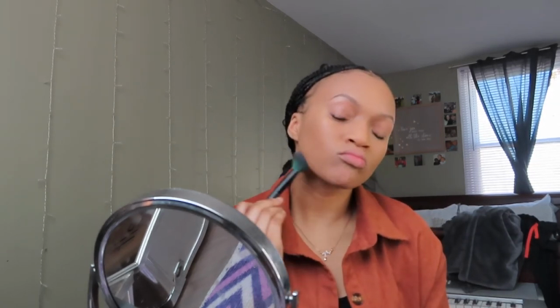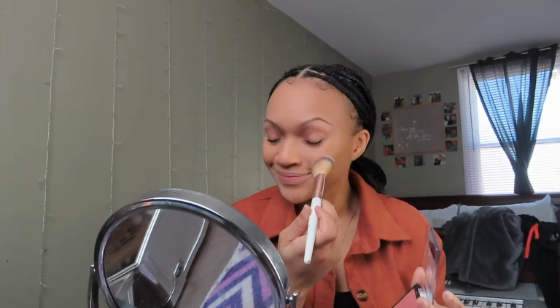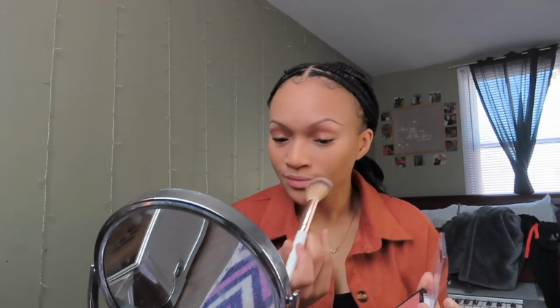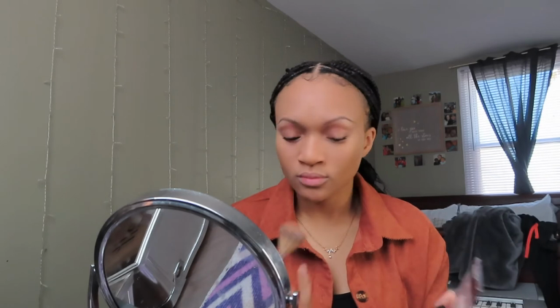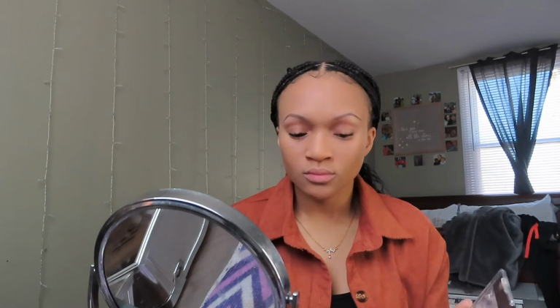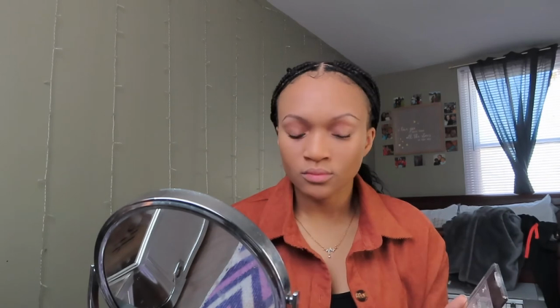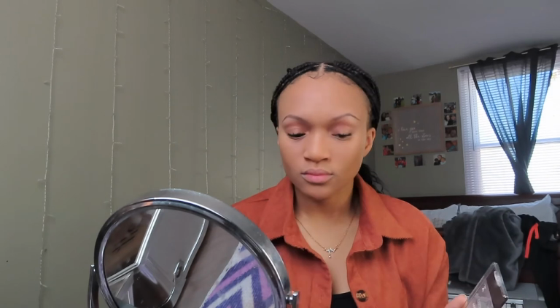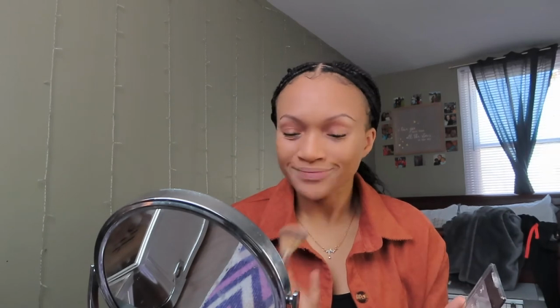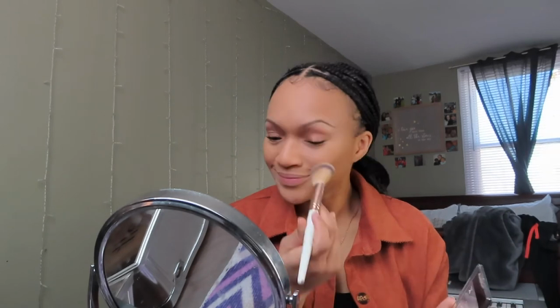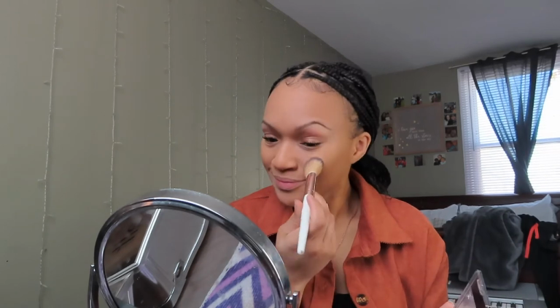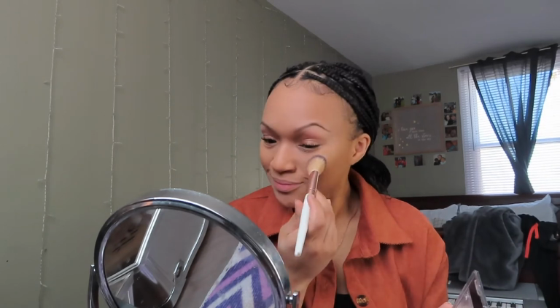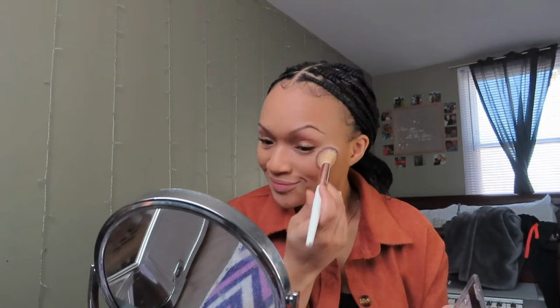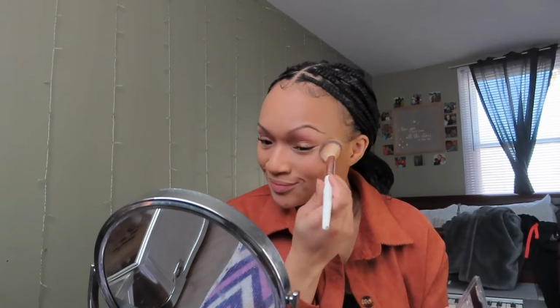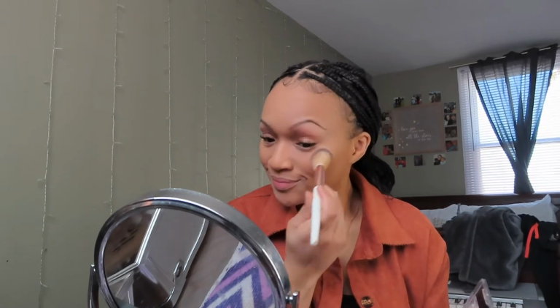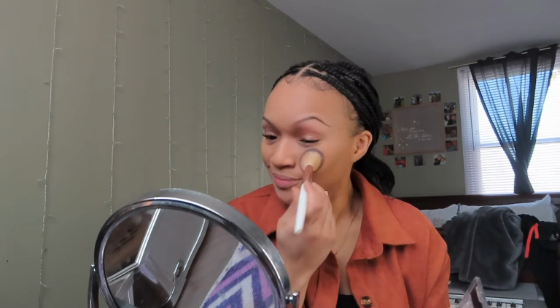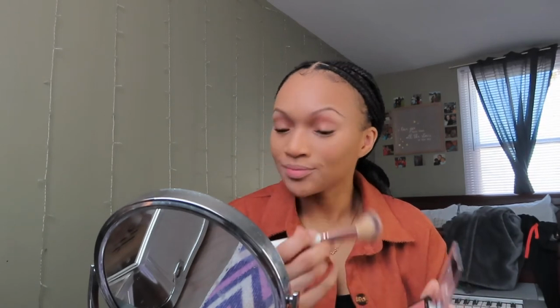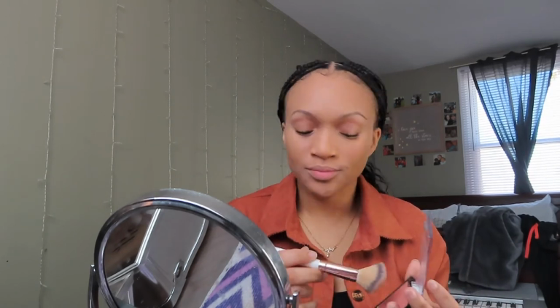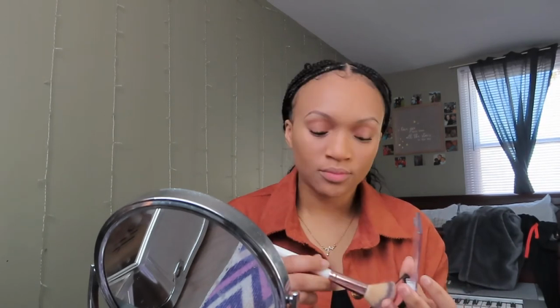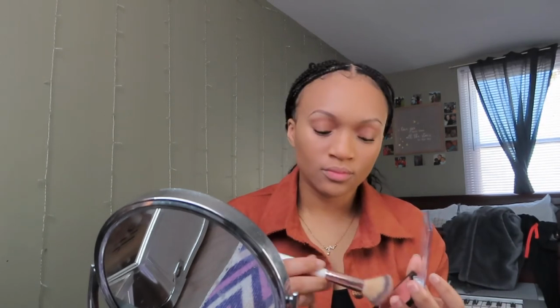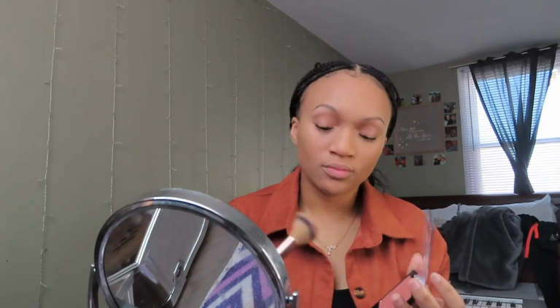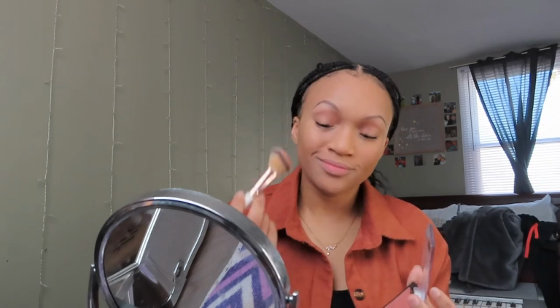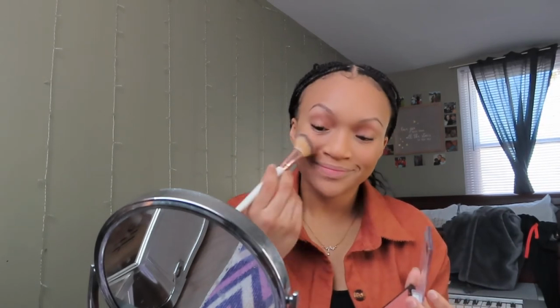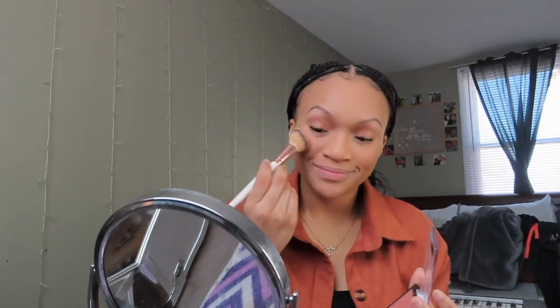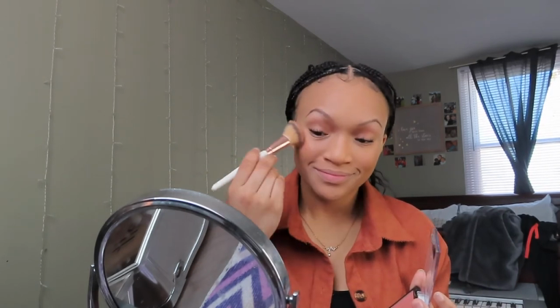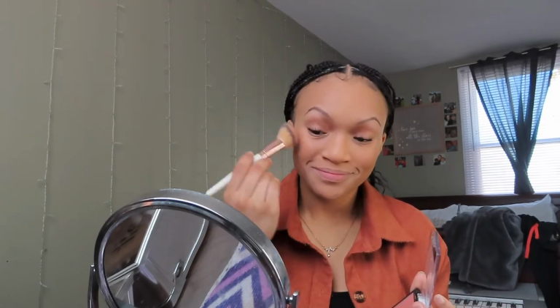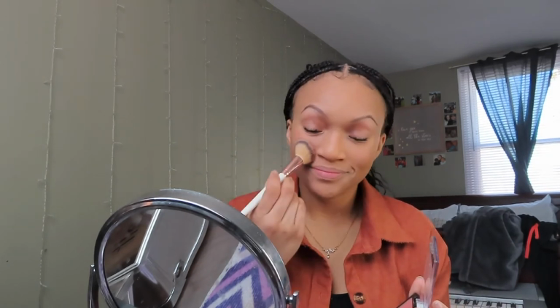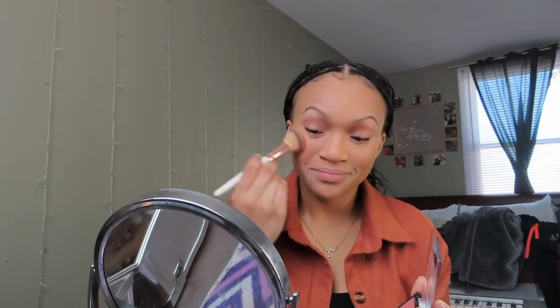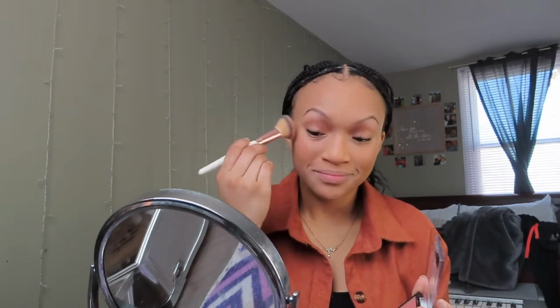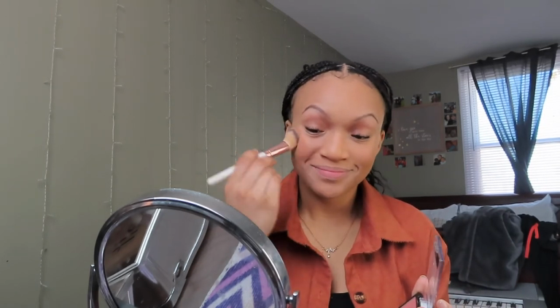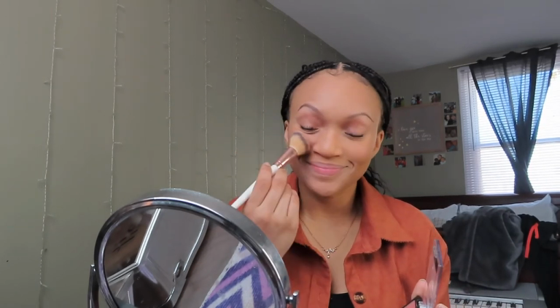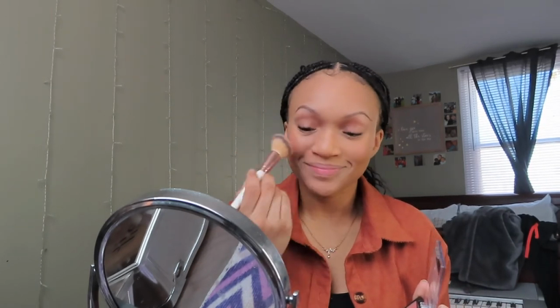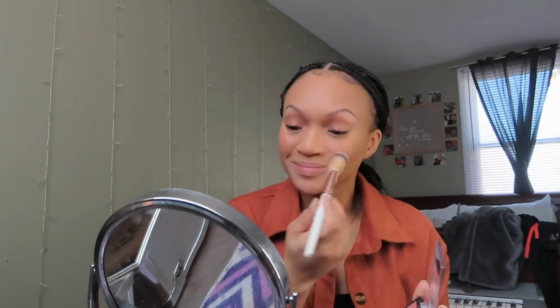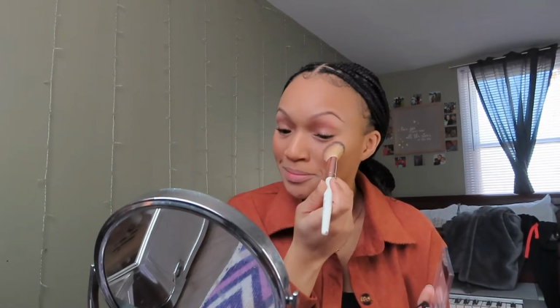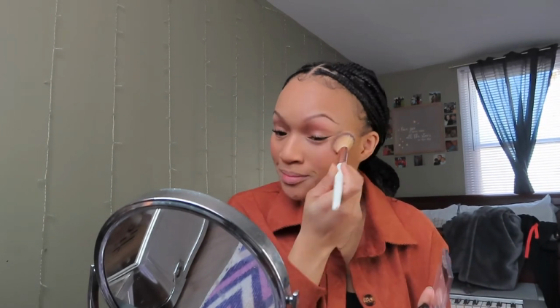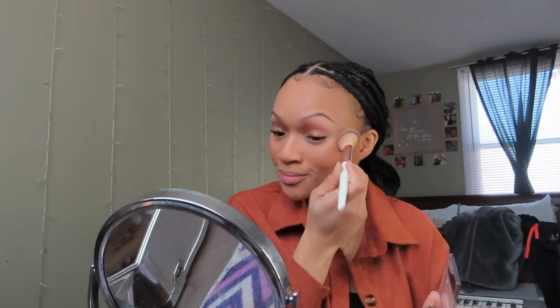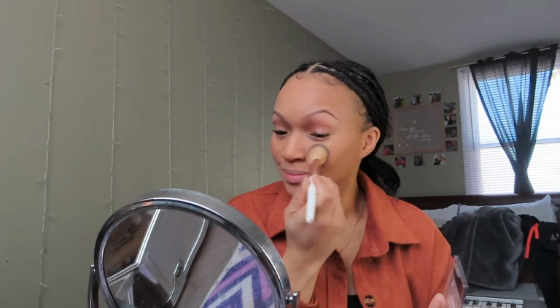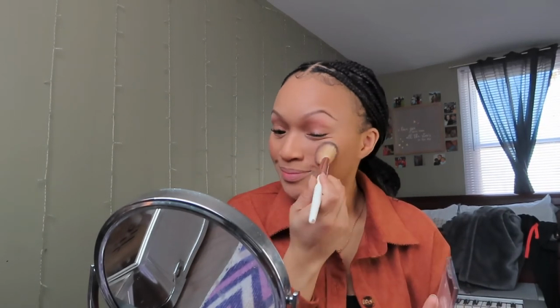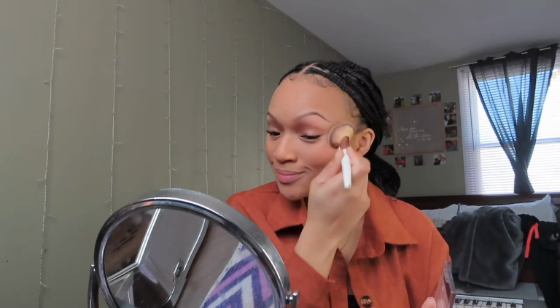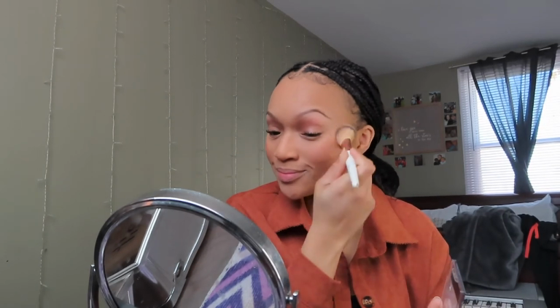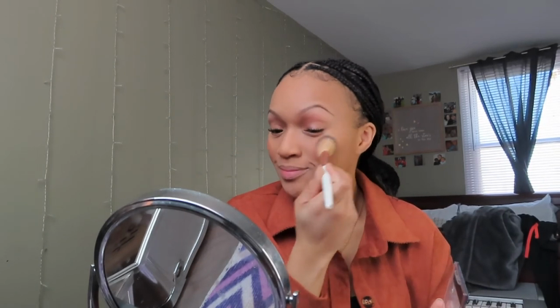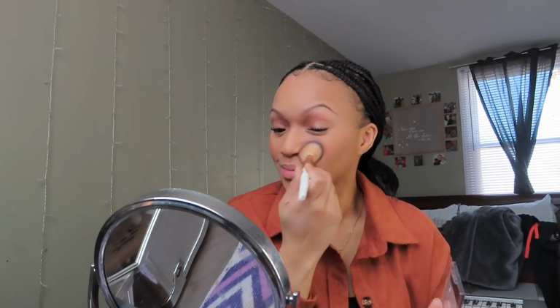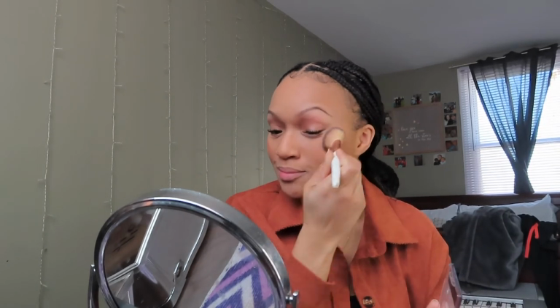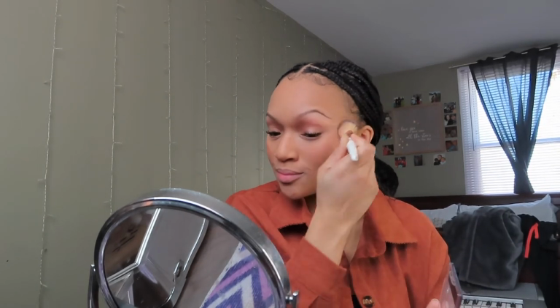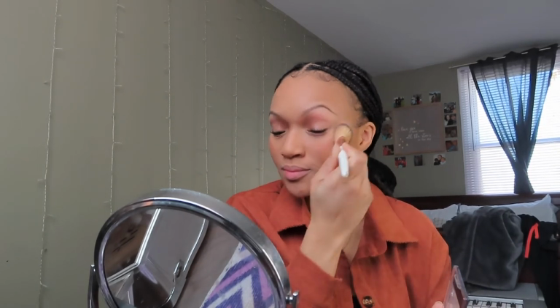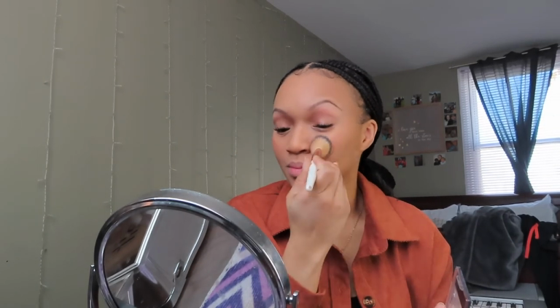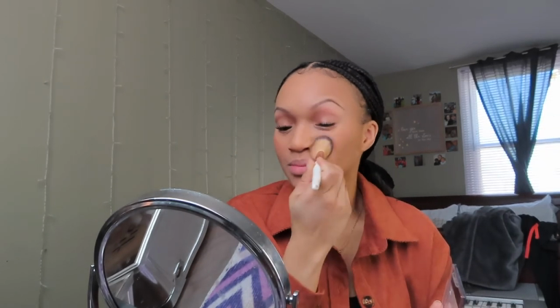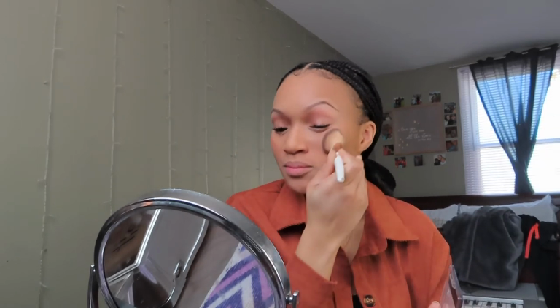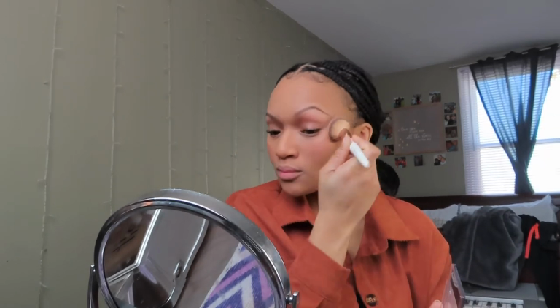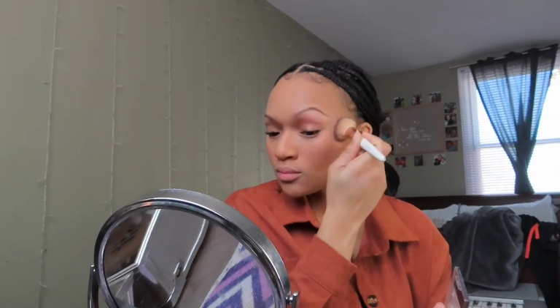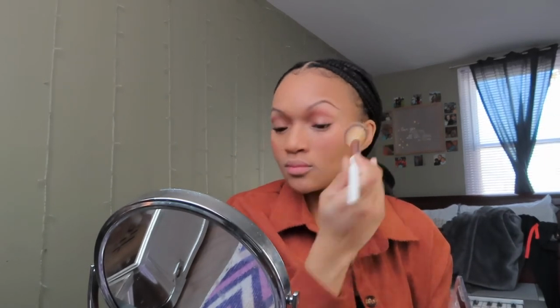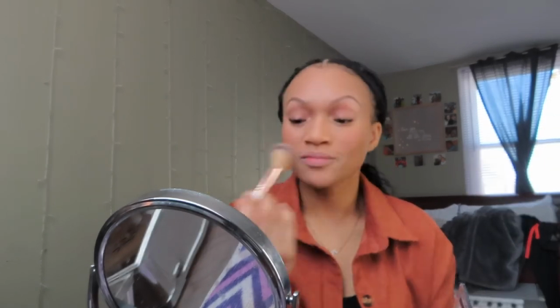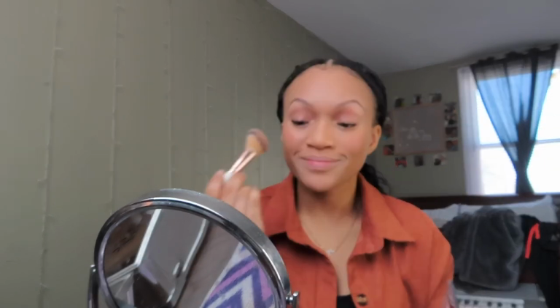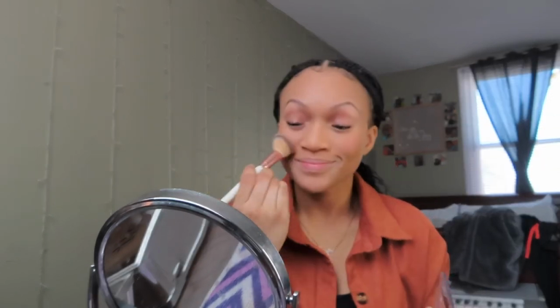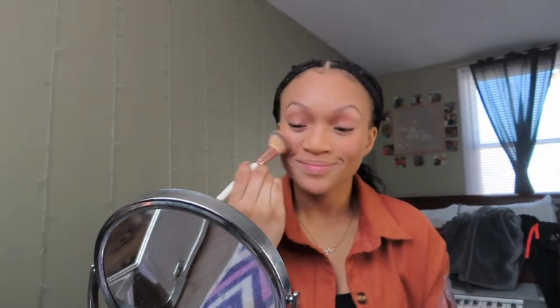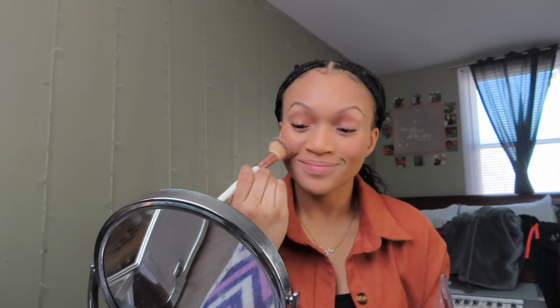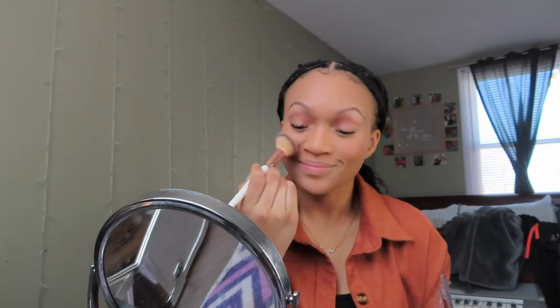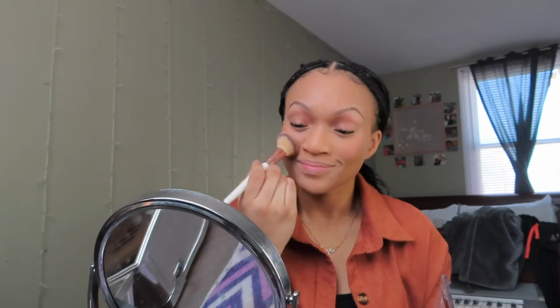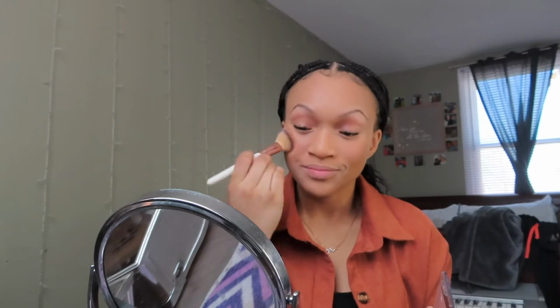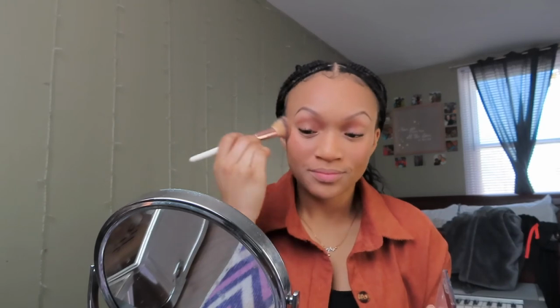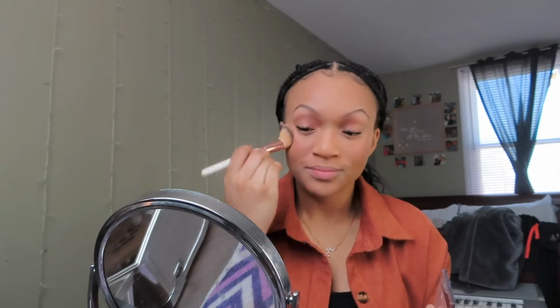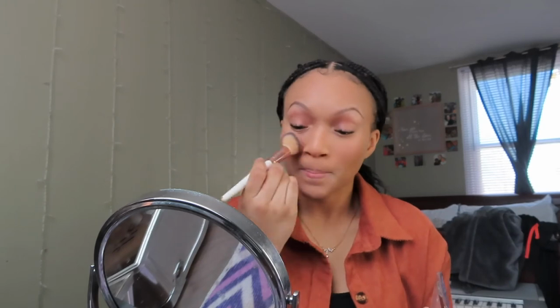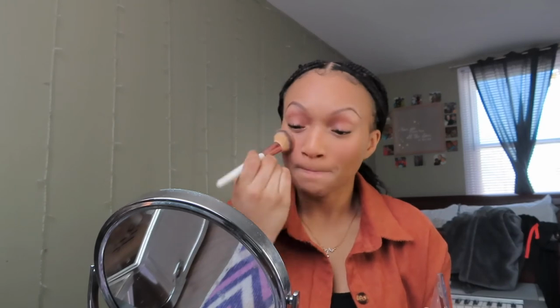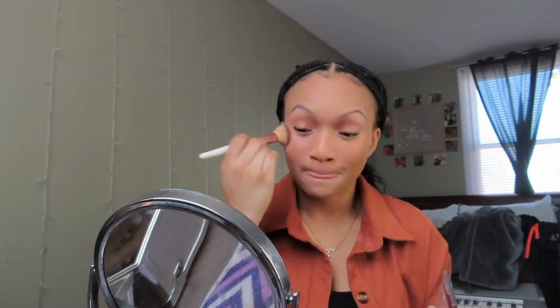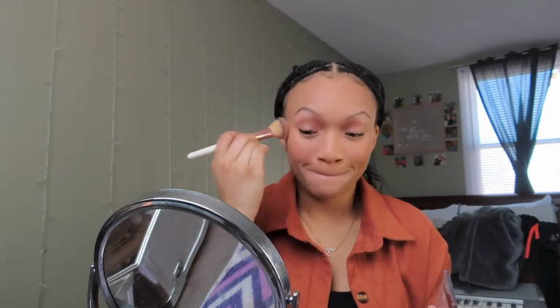One of the last steps — I'm going to be going in with my Wet n' Wild Color Icon Blush in the shade 328B Mellow Wine.